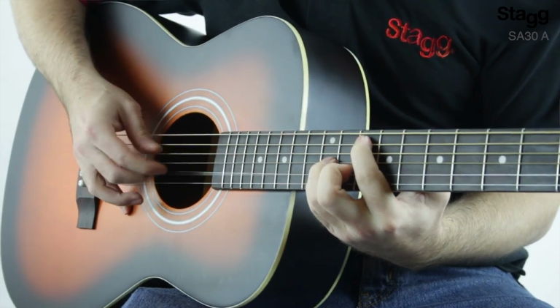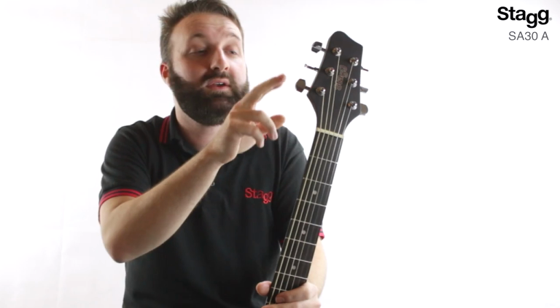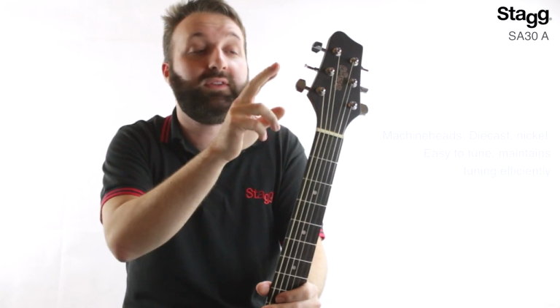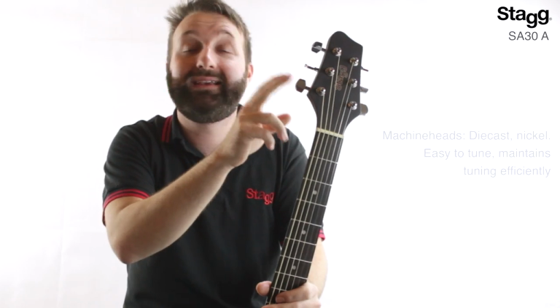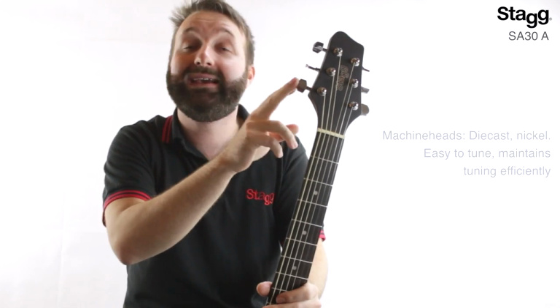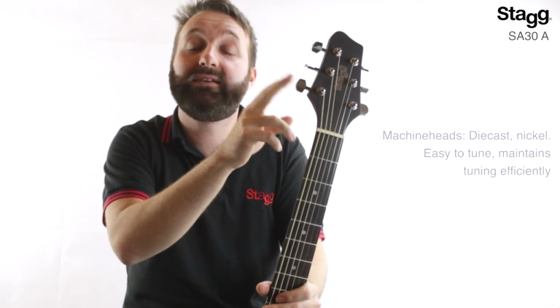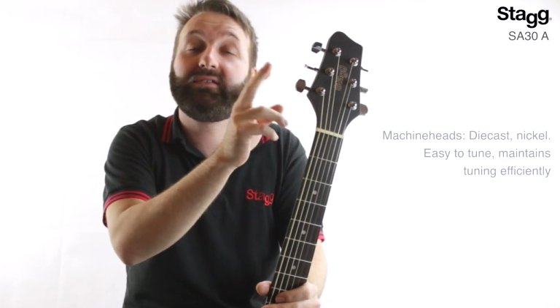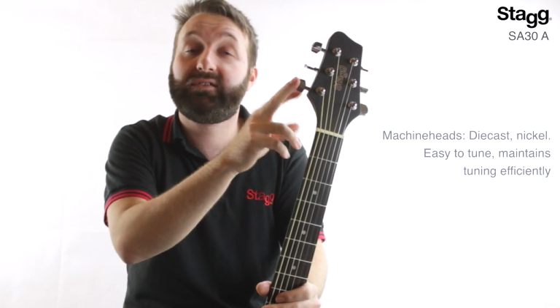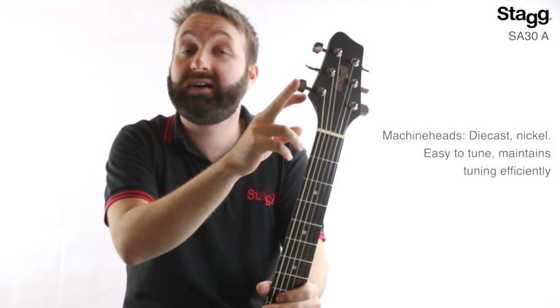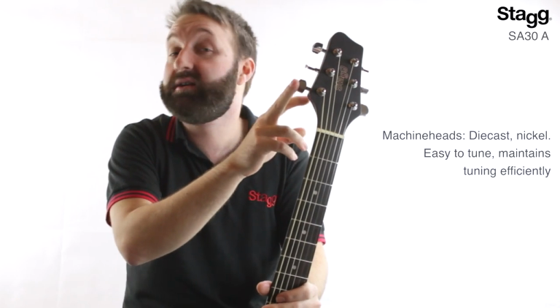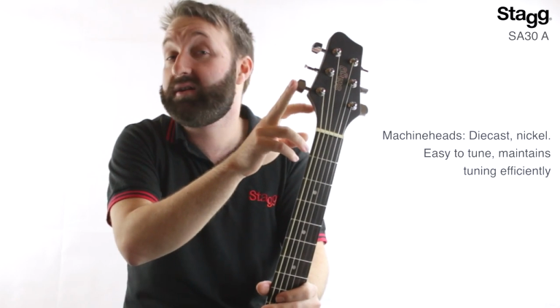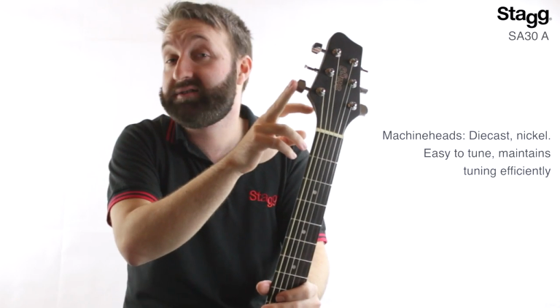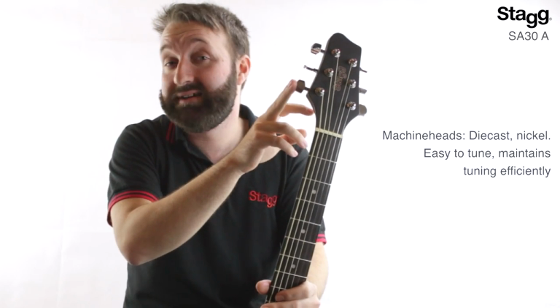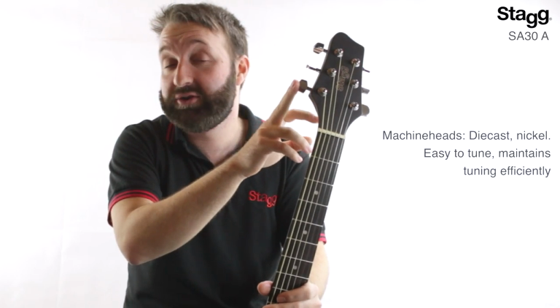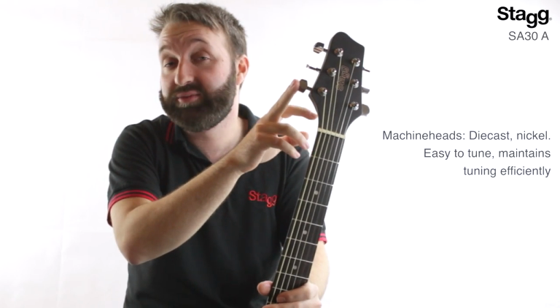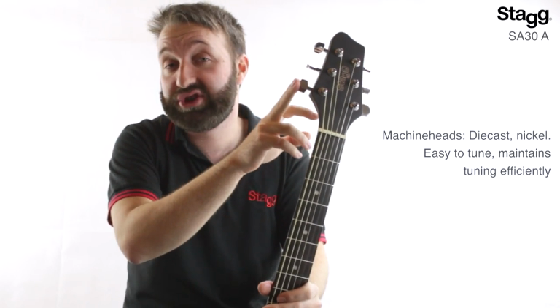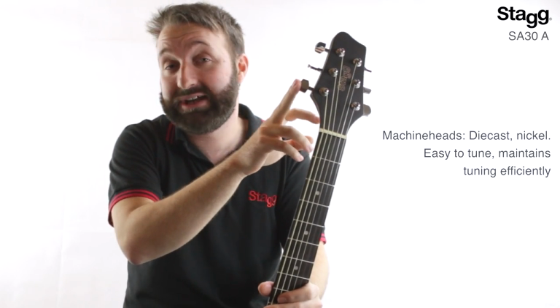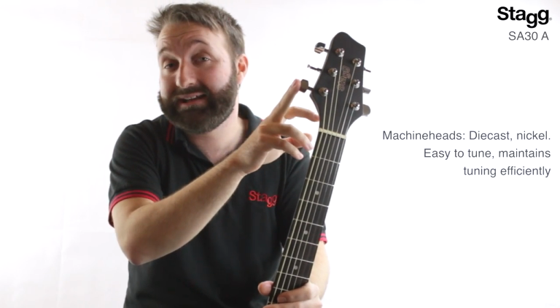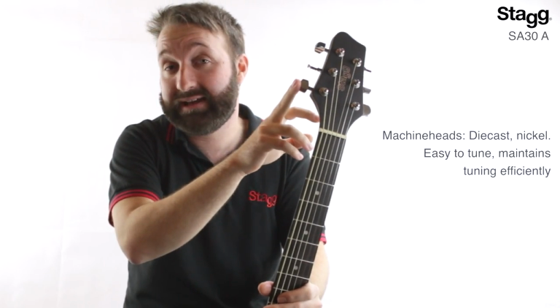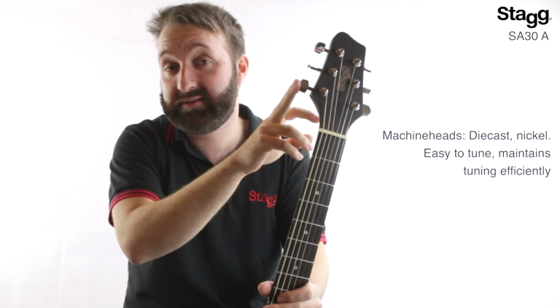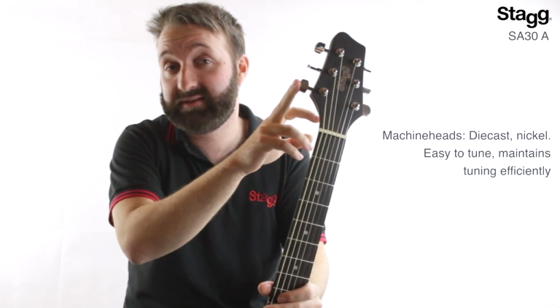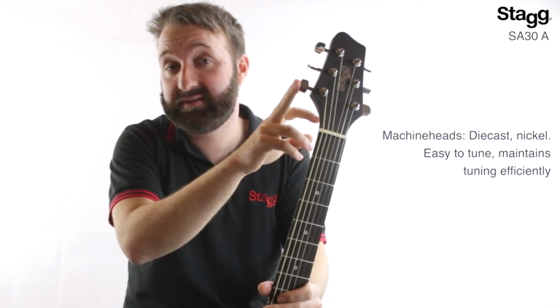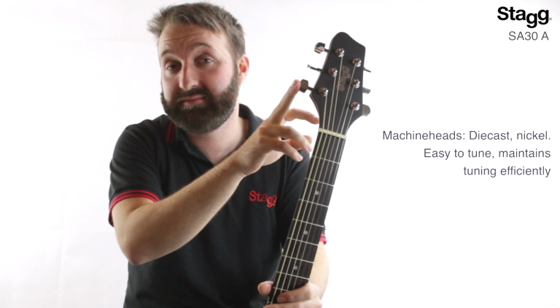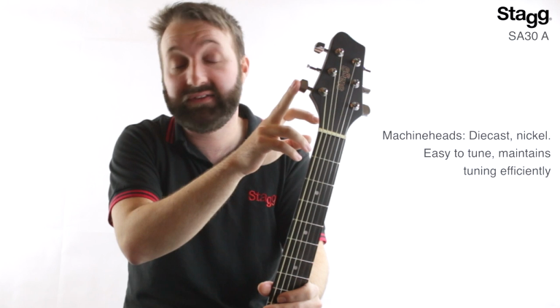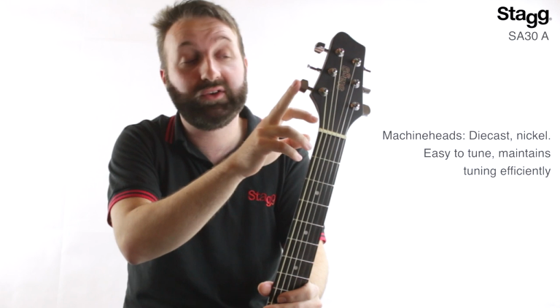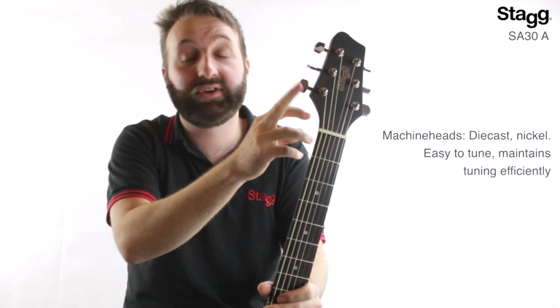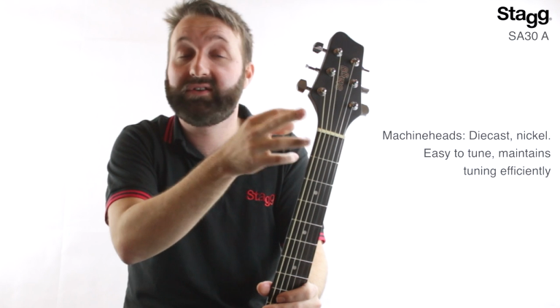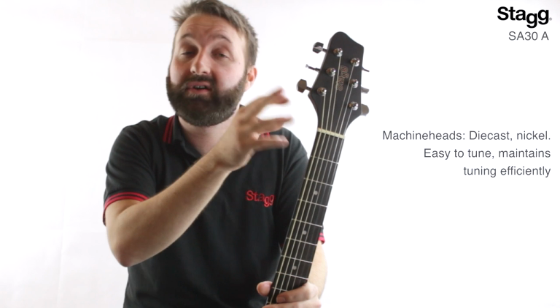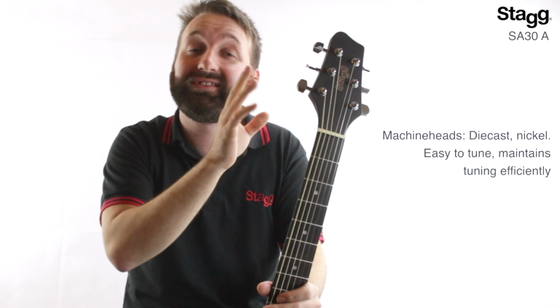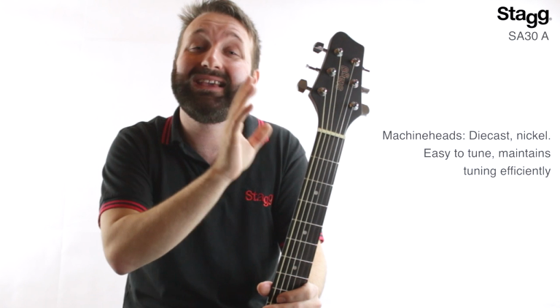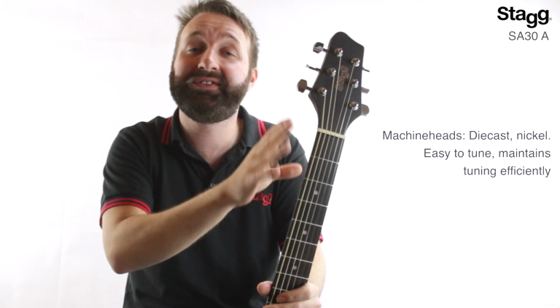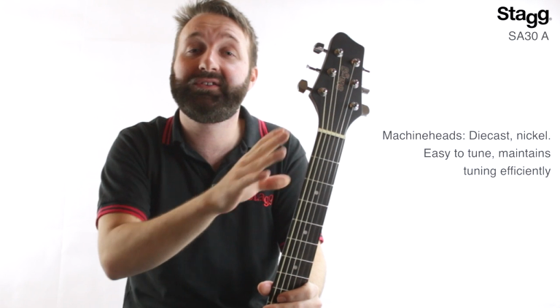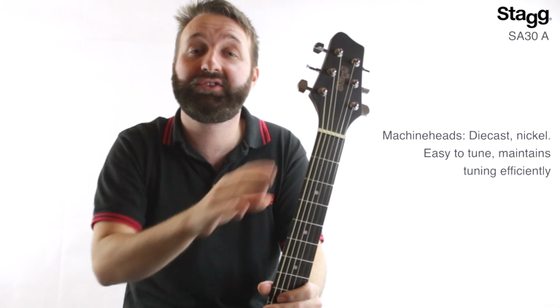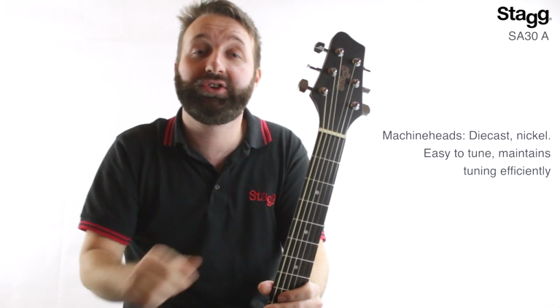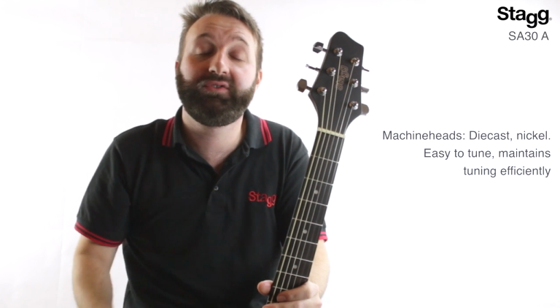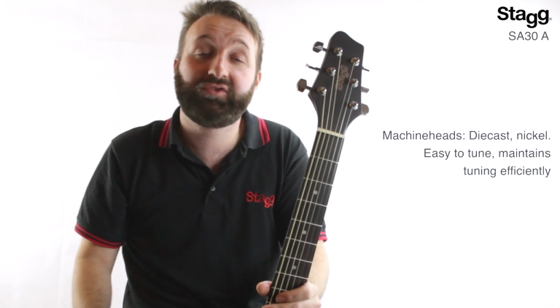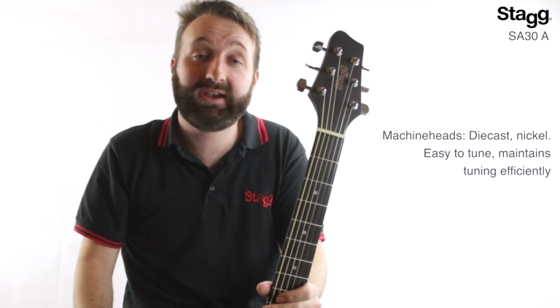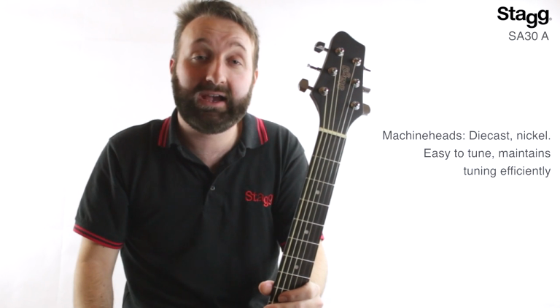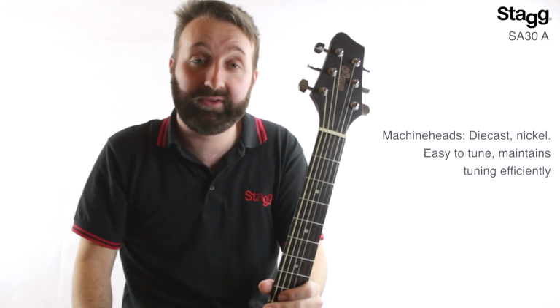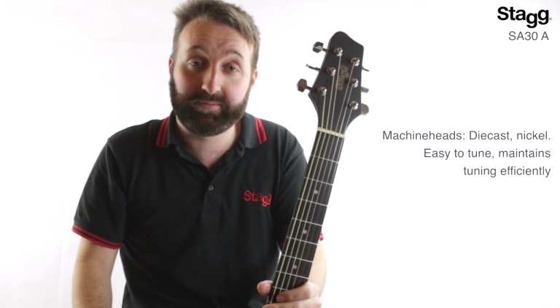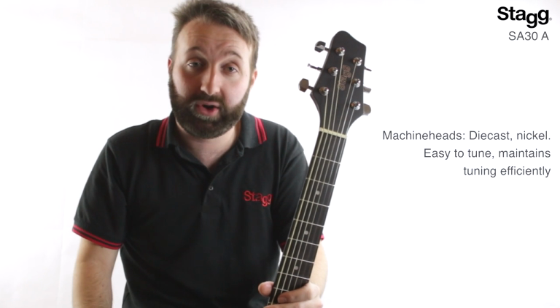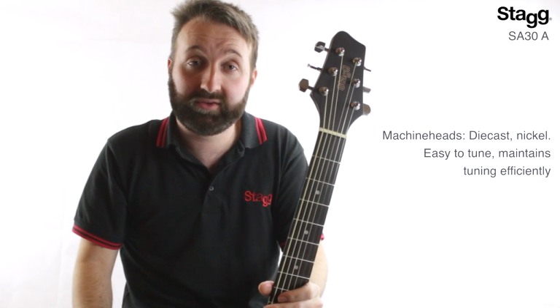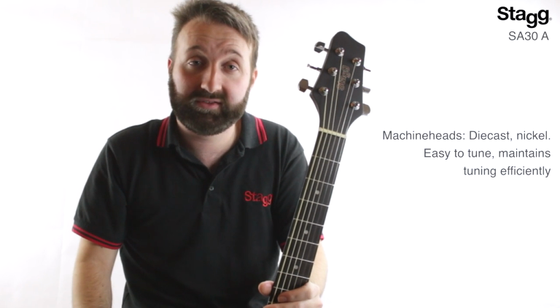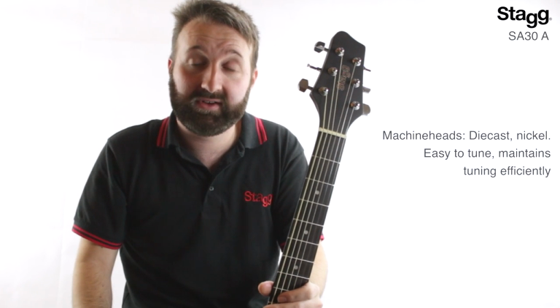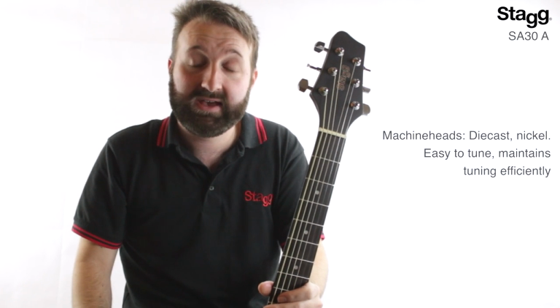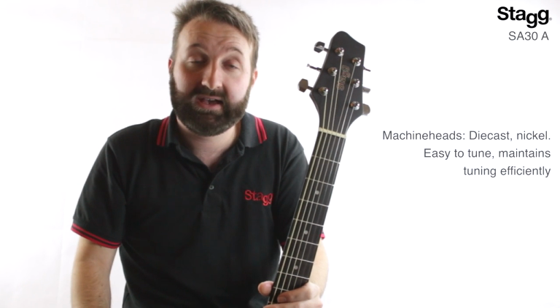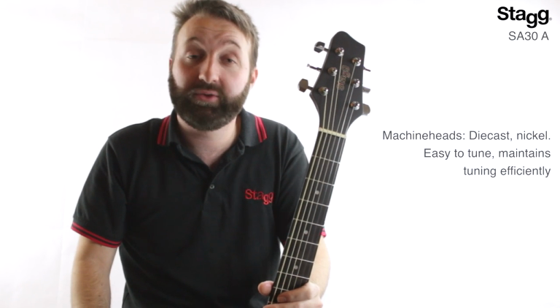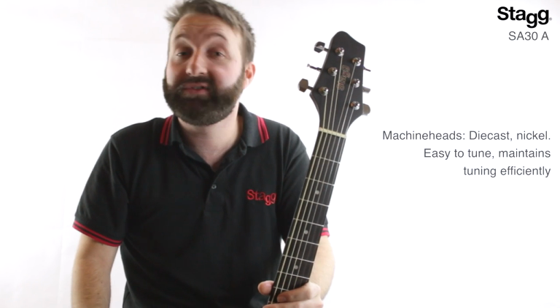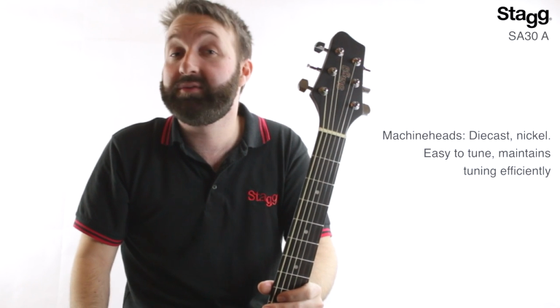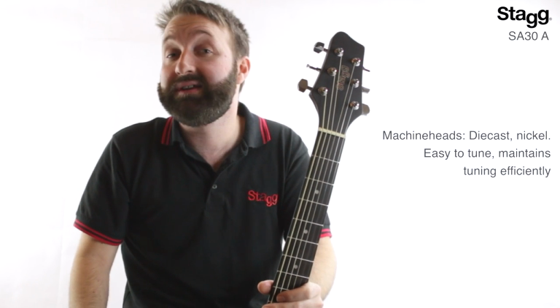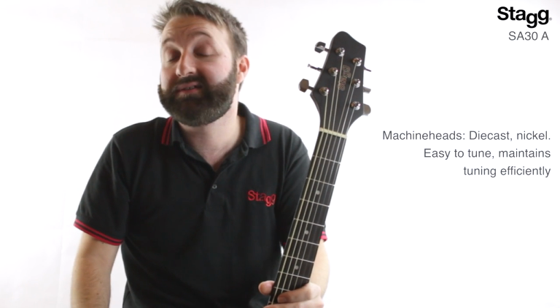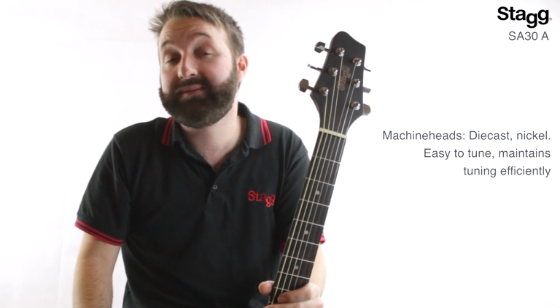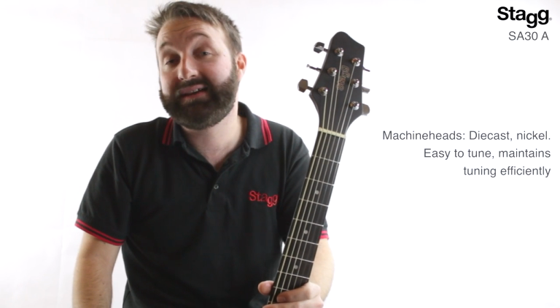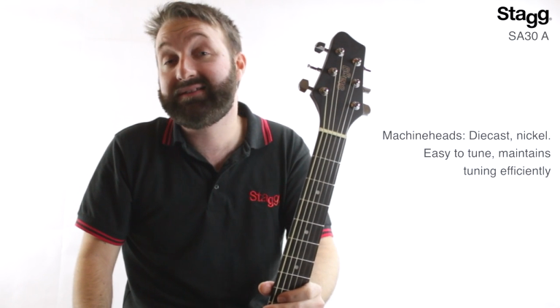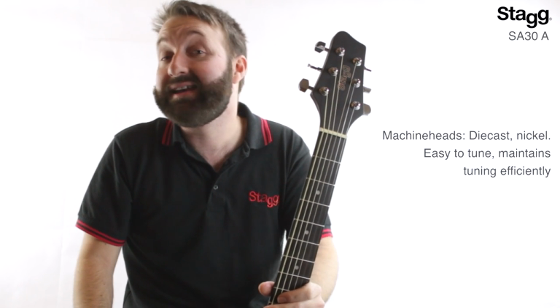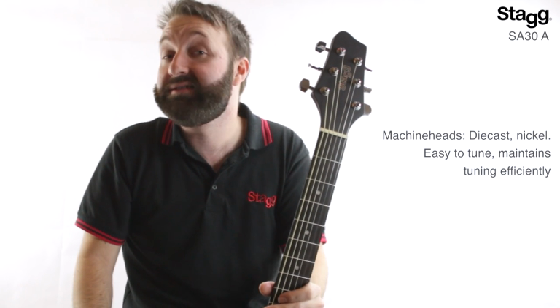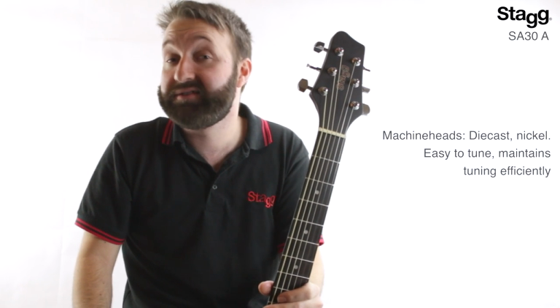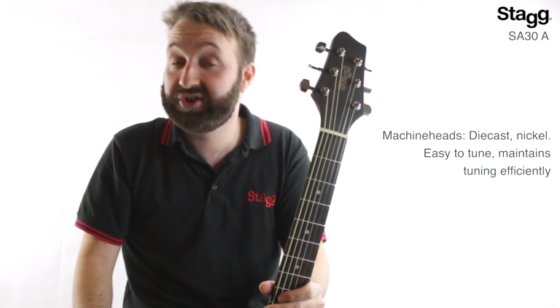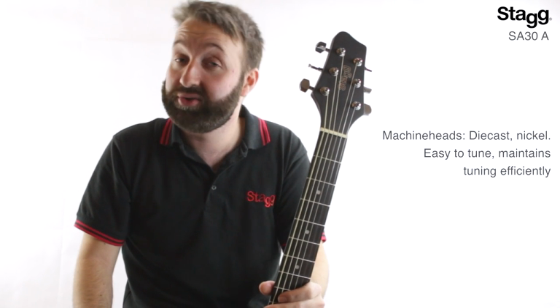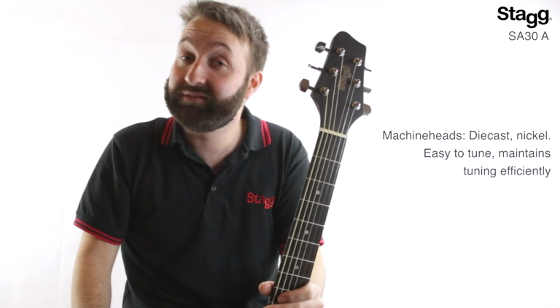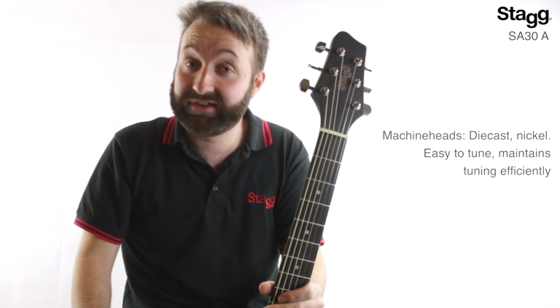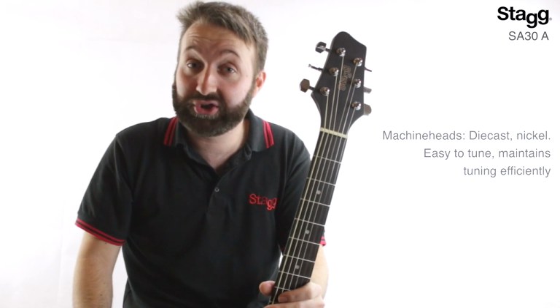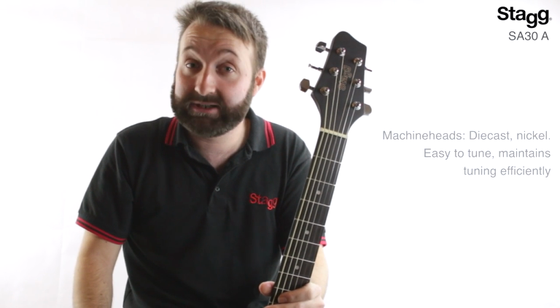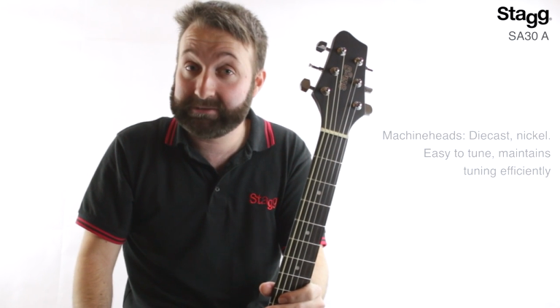The geared die cast nickel machine heads mean that your guitar is easy to tune straight out of the box, and also means that it maintains its tuning efficiently.